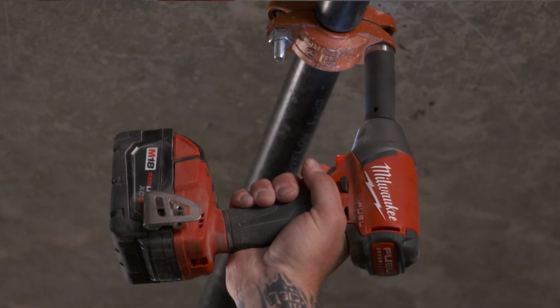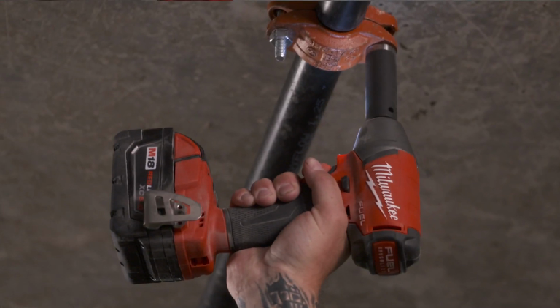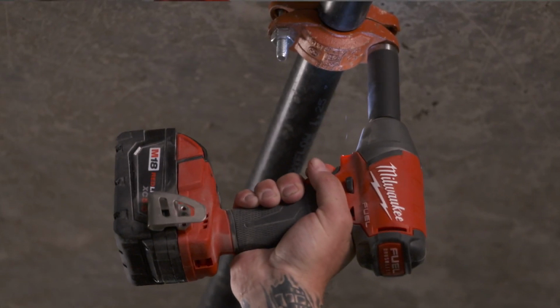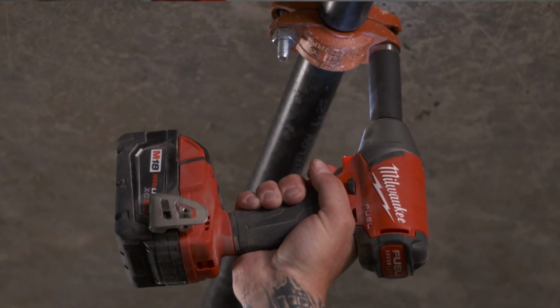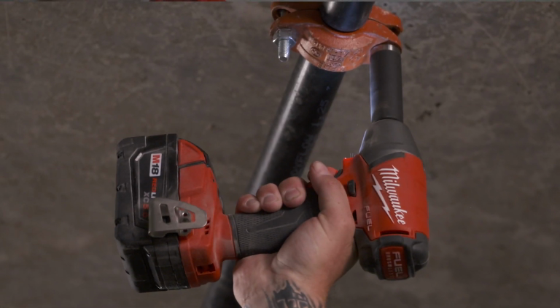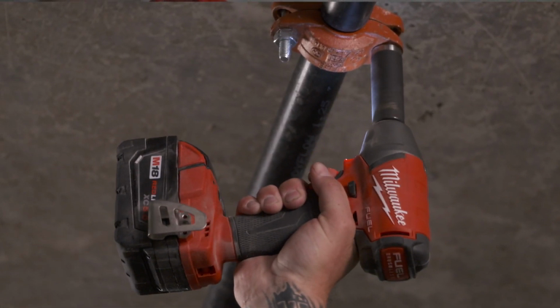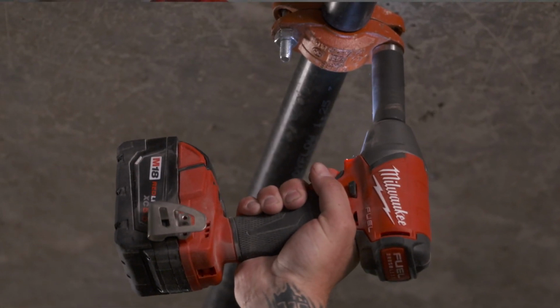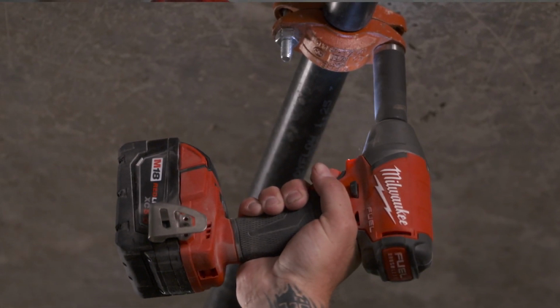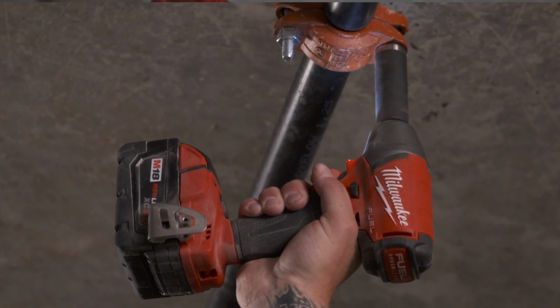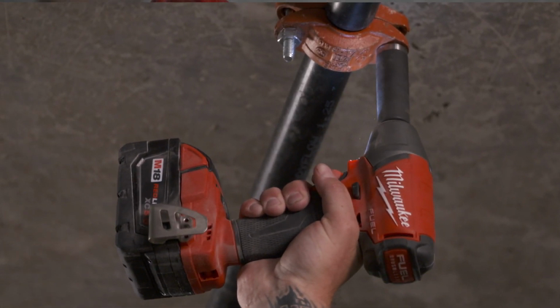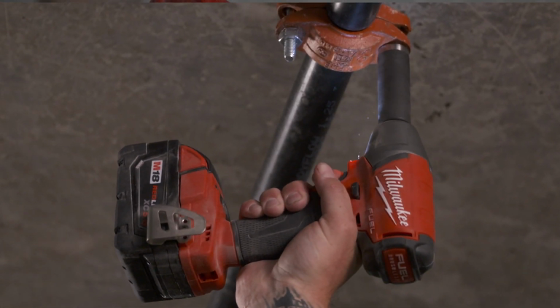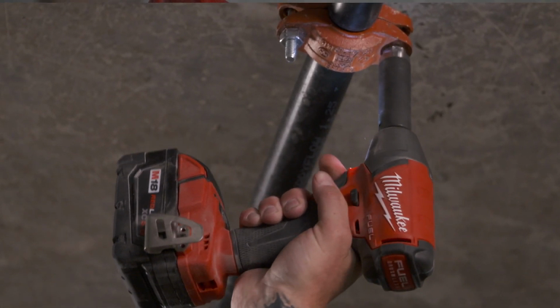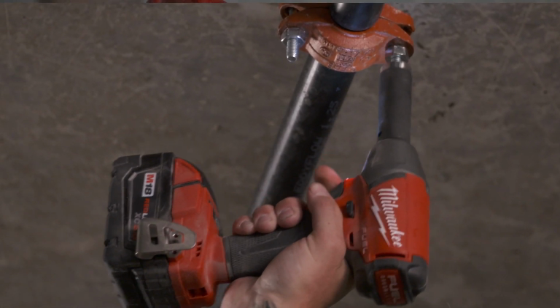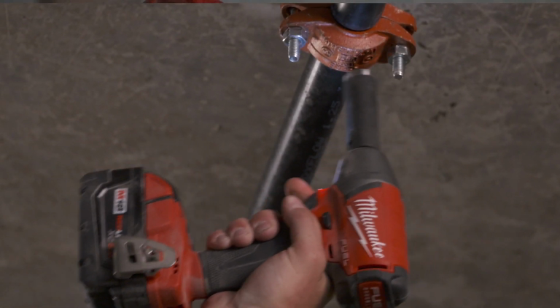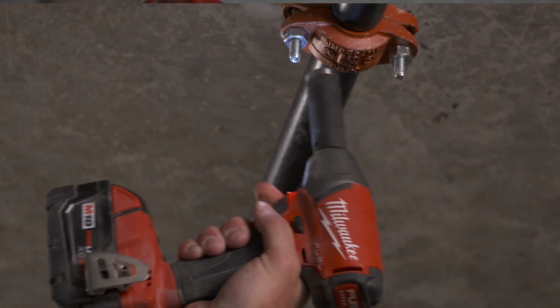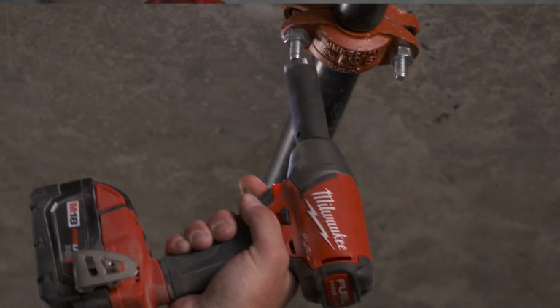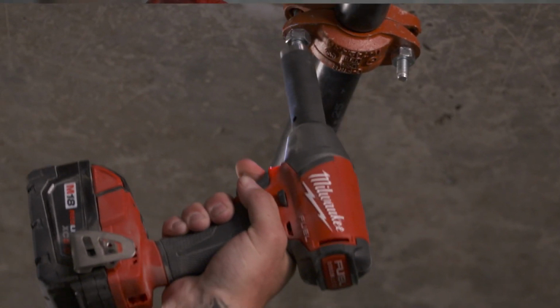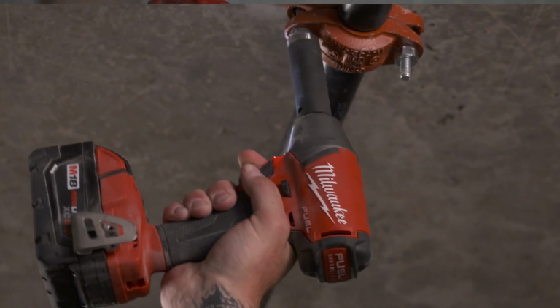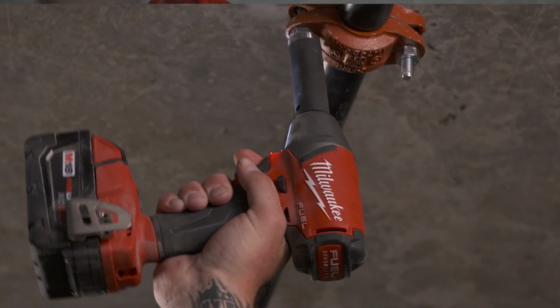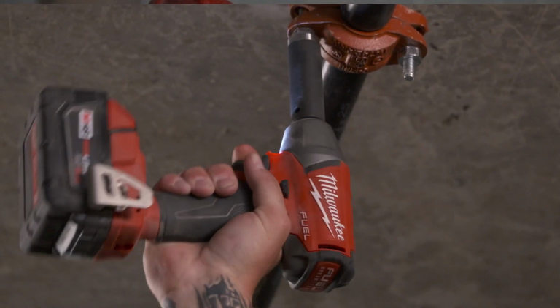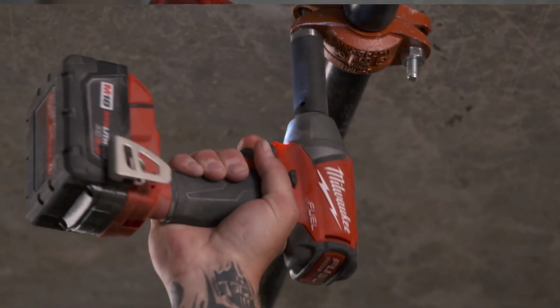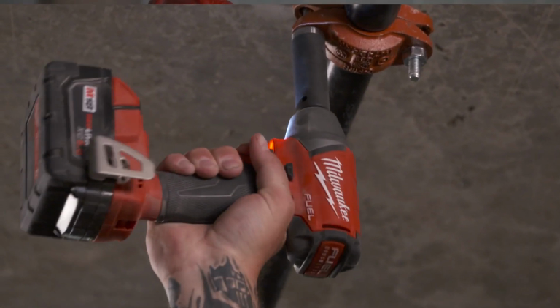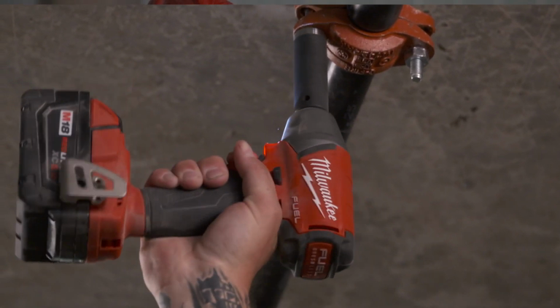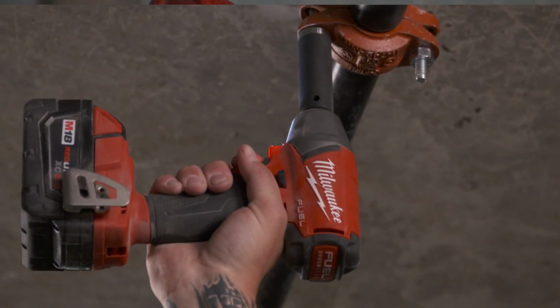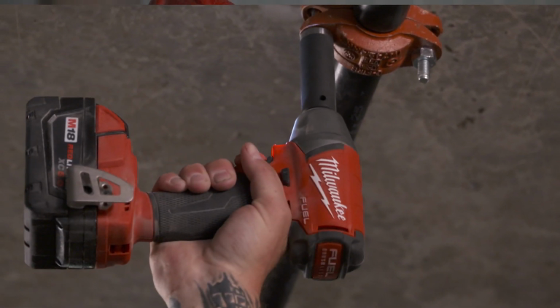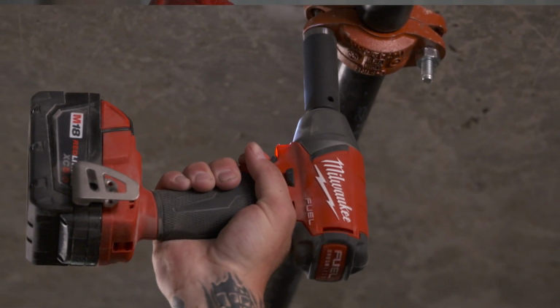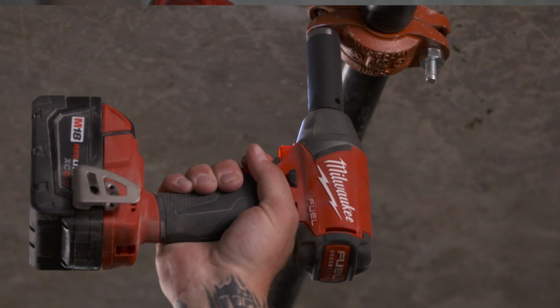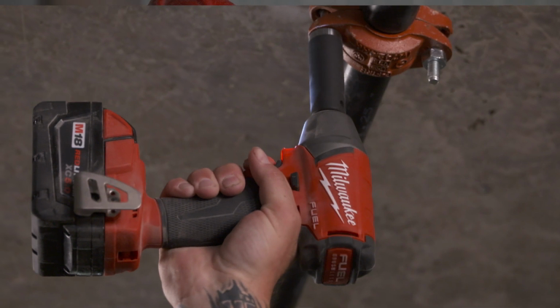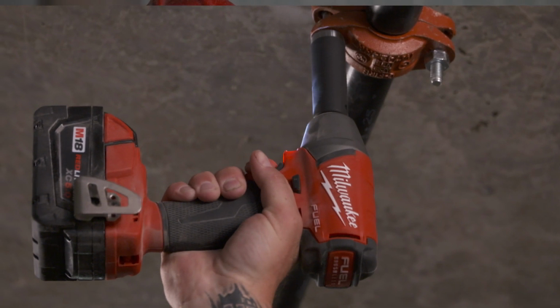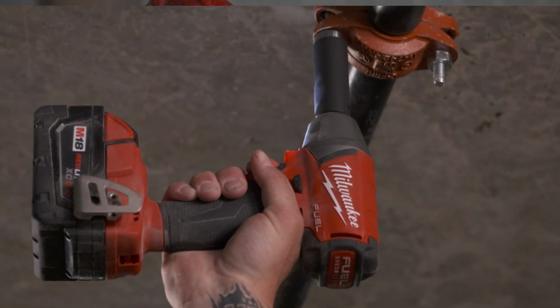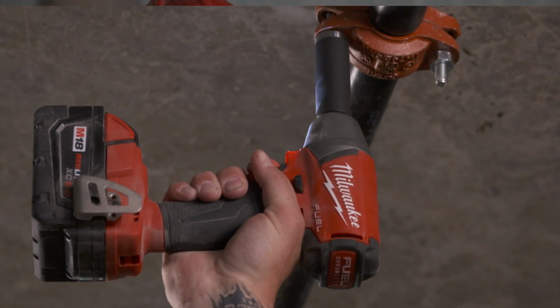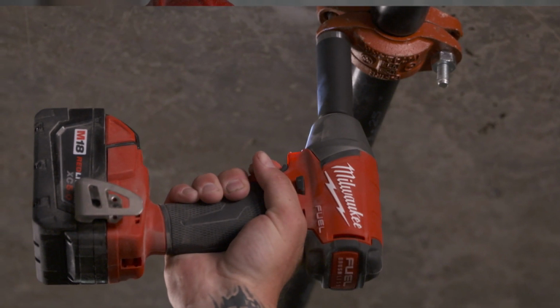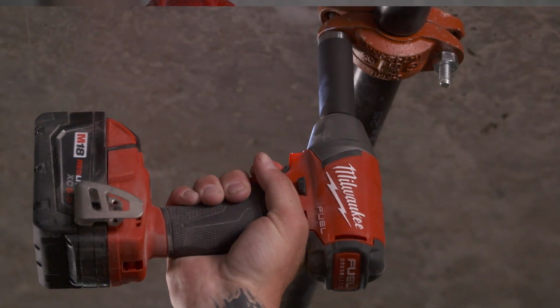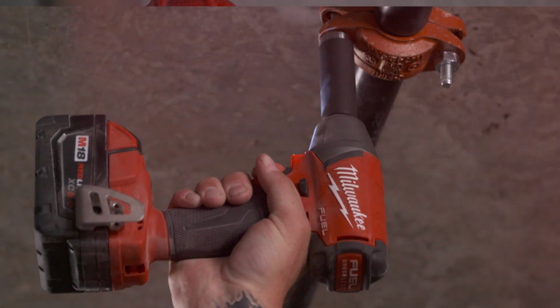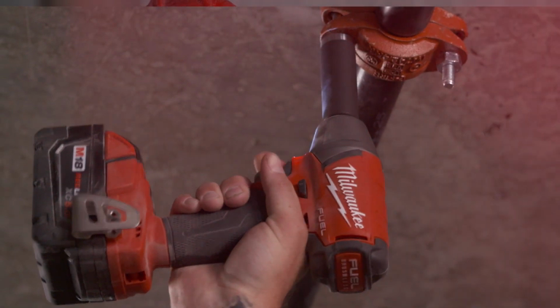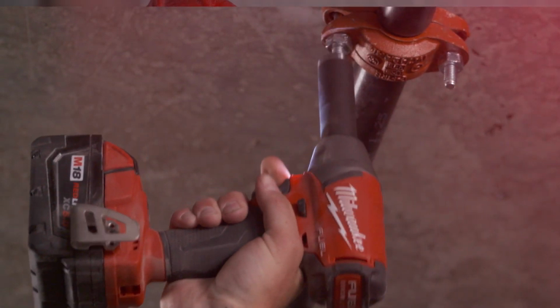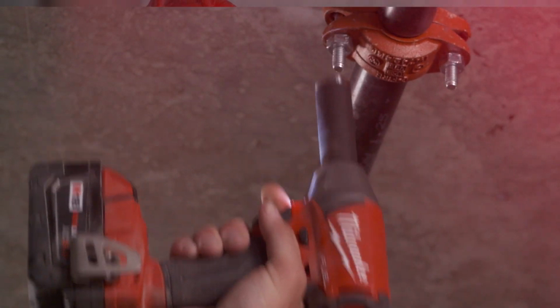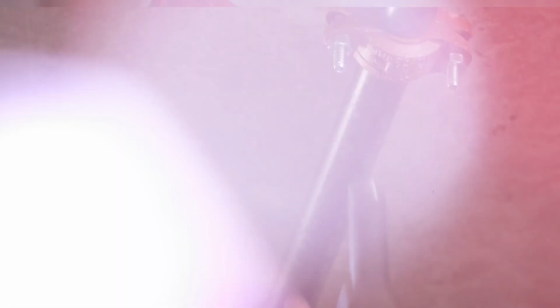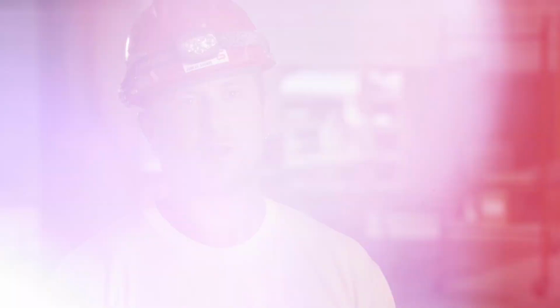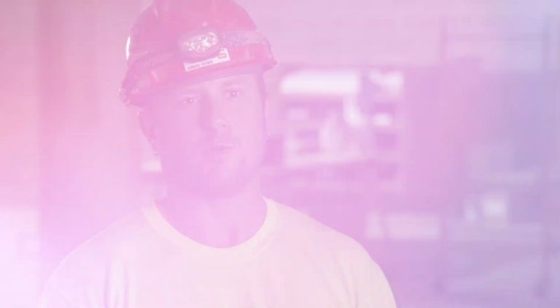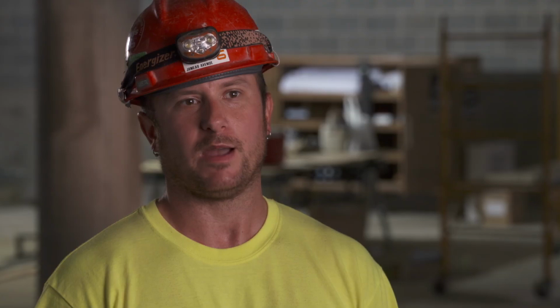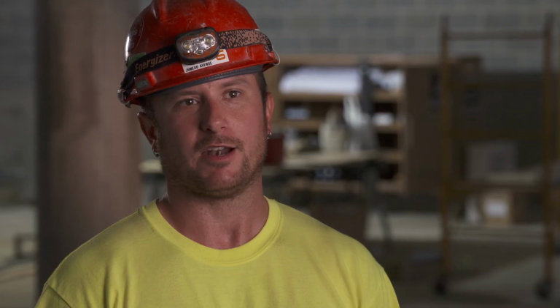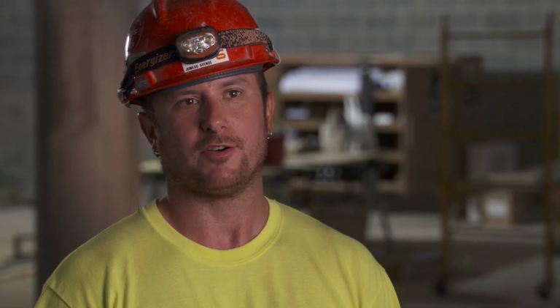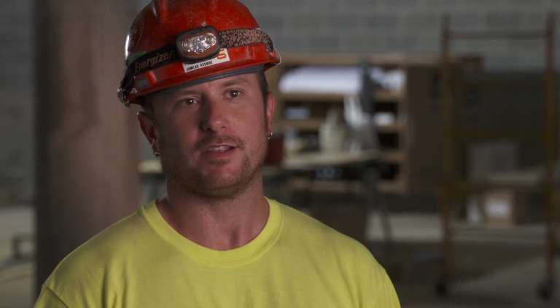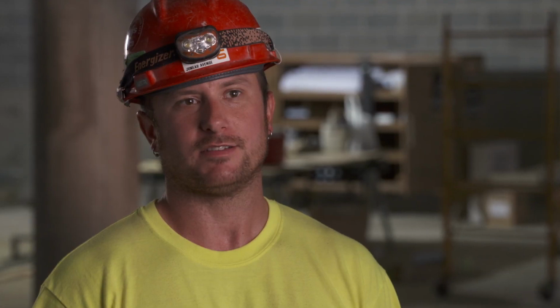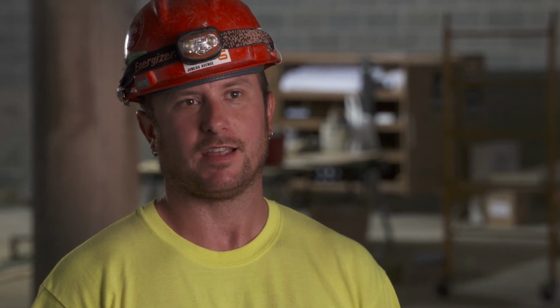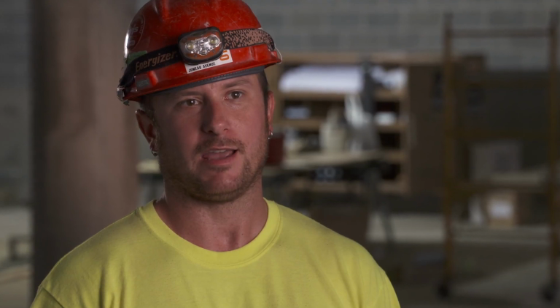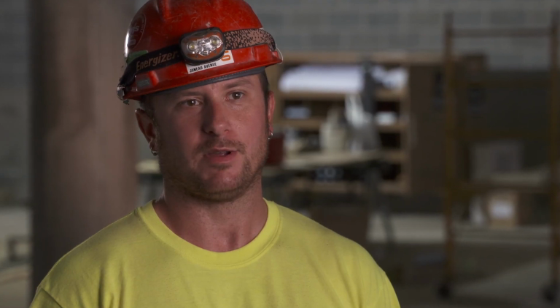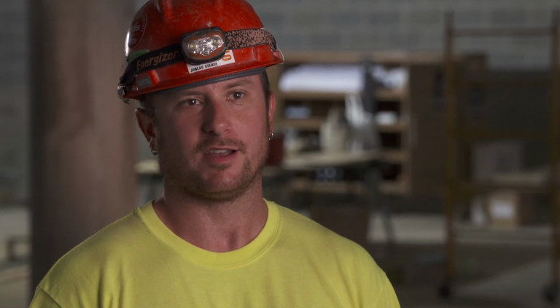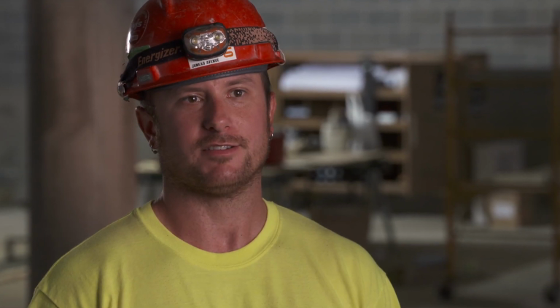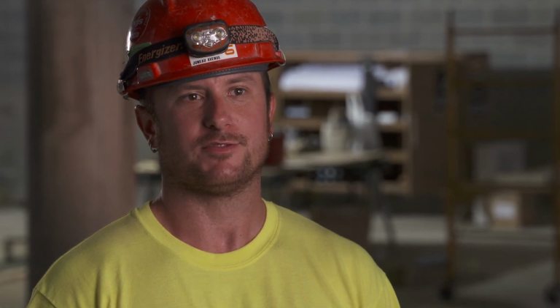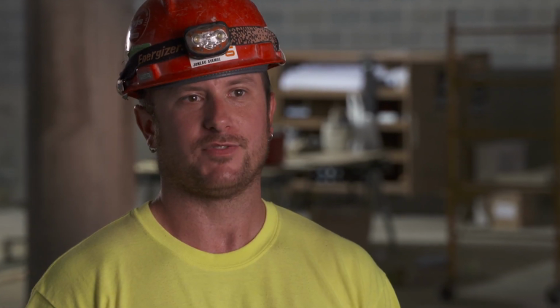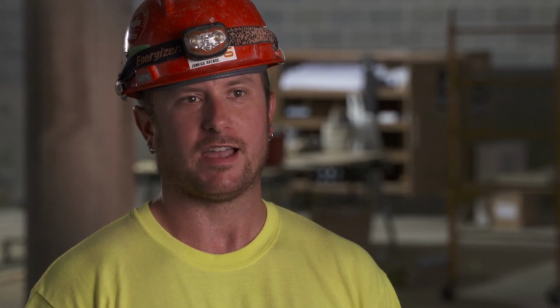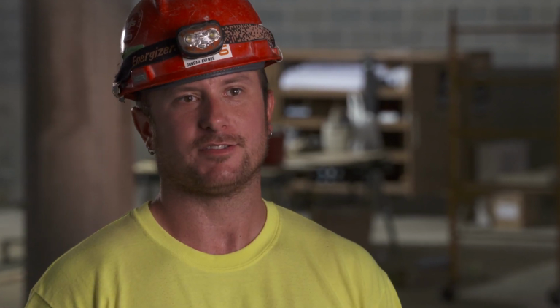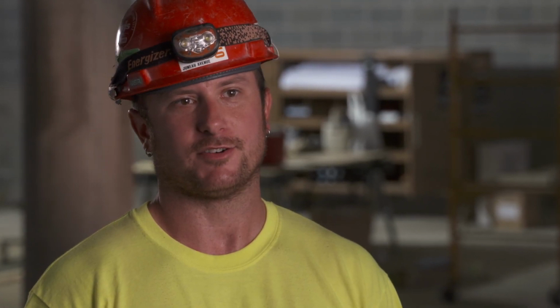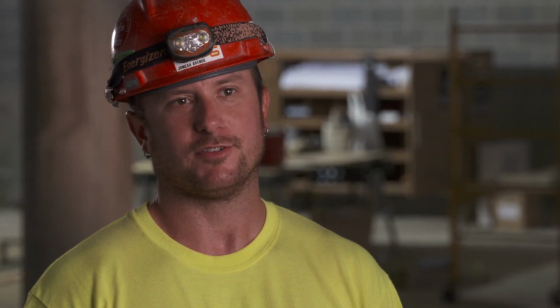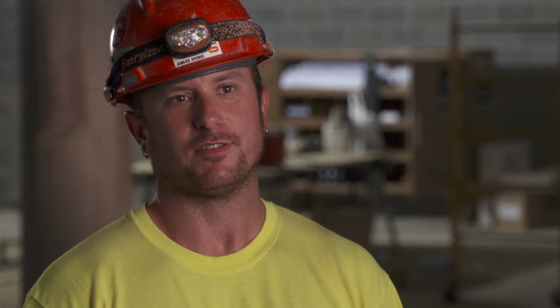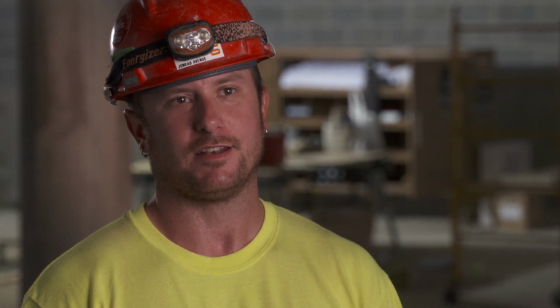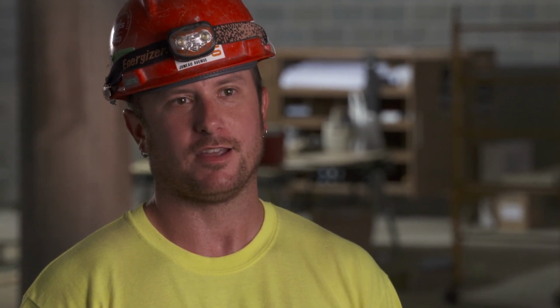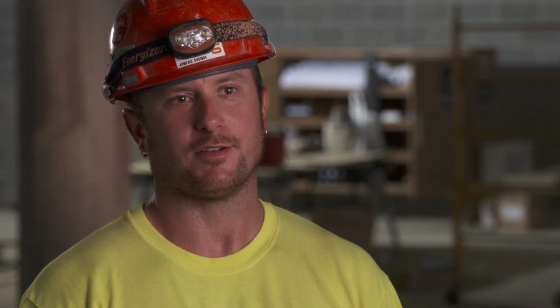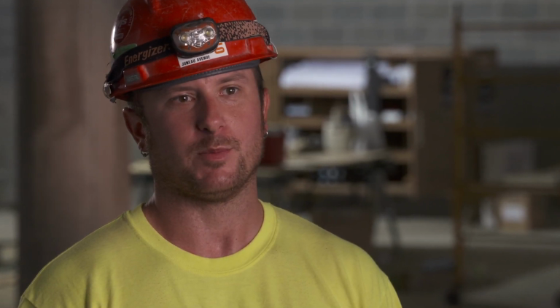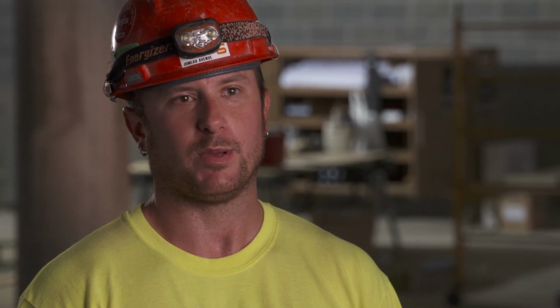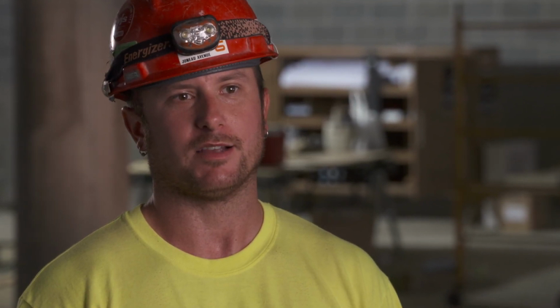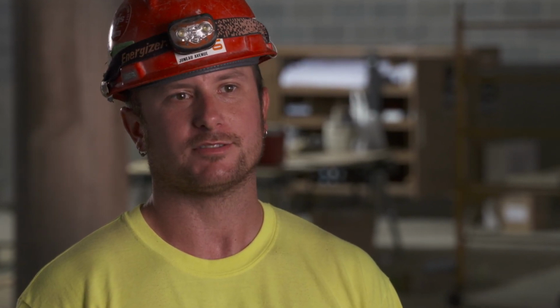Productivity is increased with the fuel impact wrench just because you're not constantly swapping out batteries, and because it's faster than the other impacts.